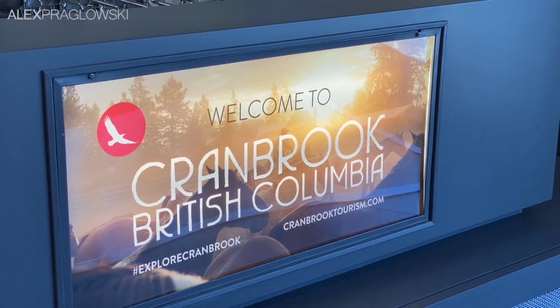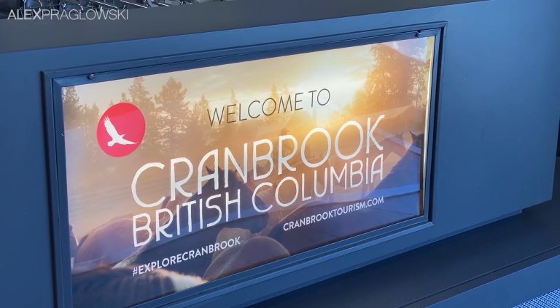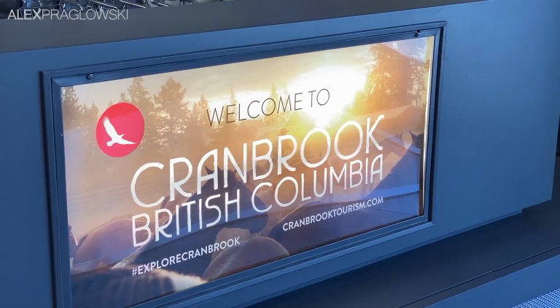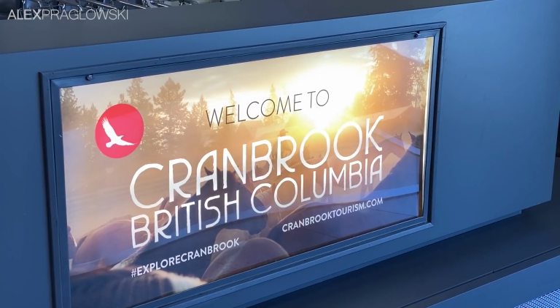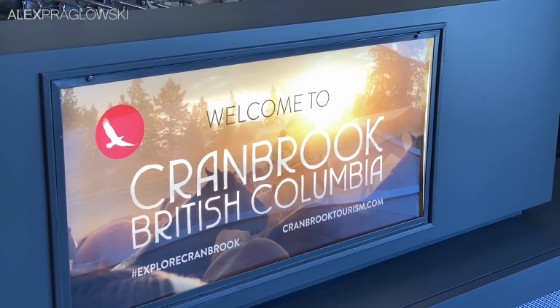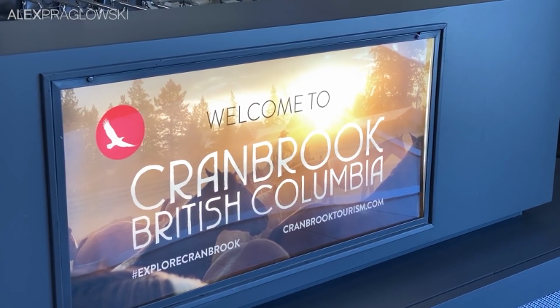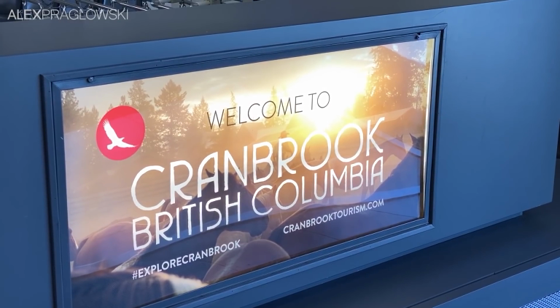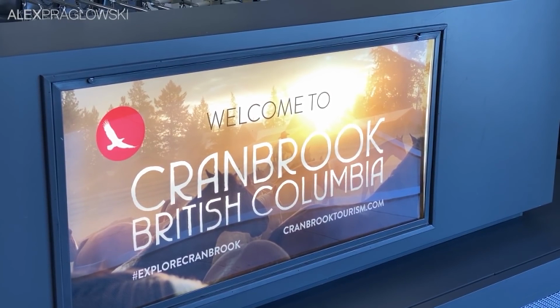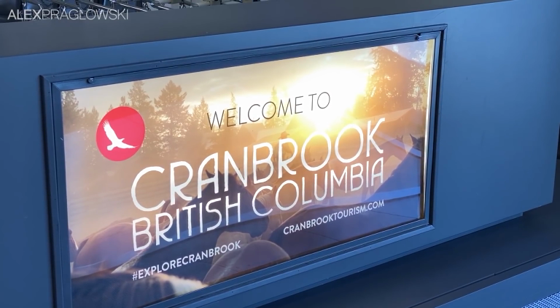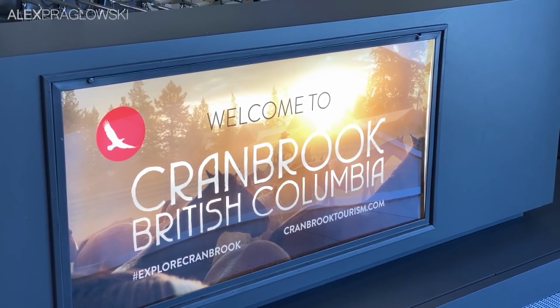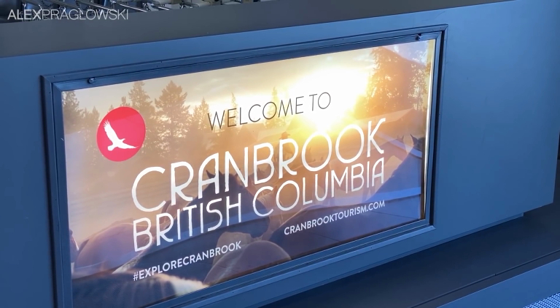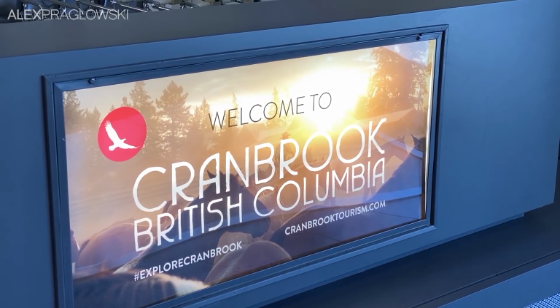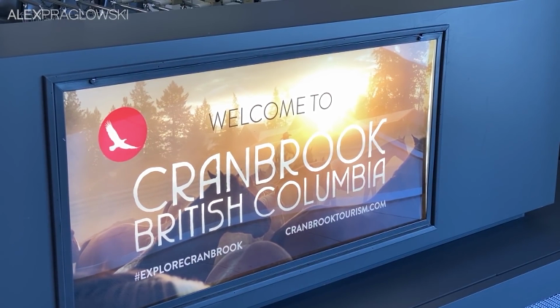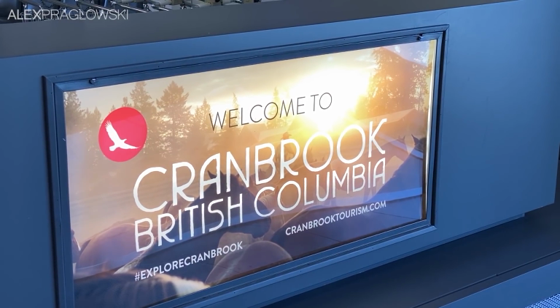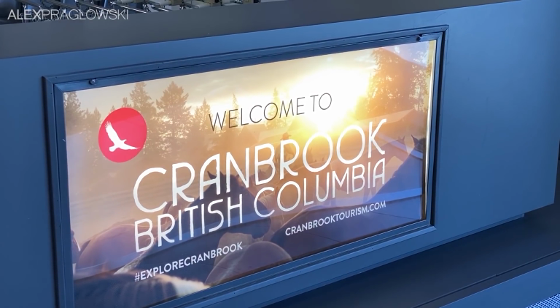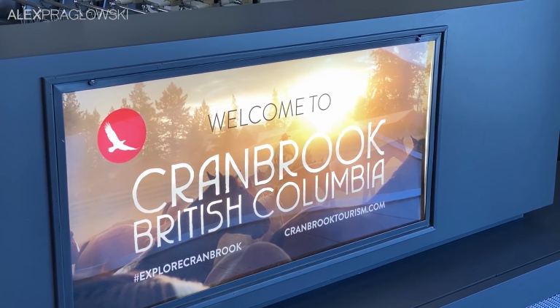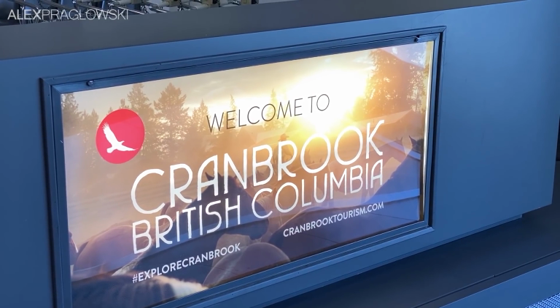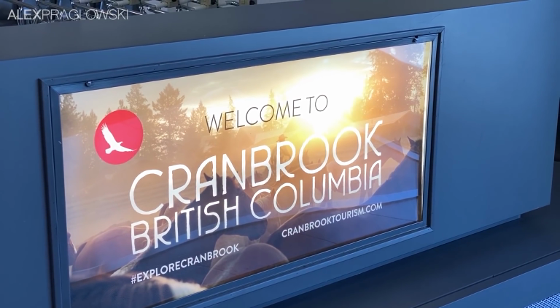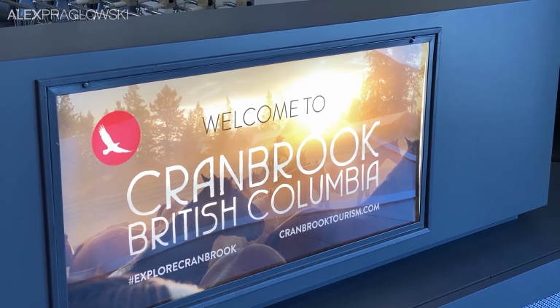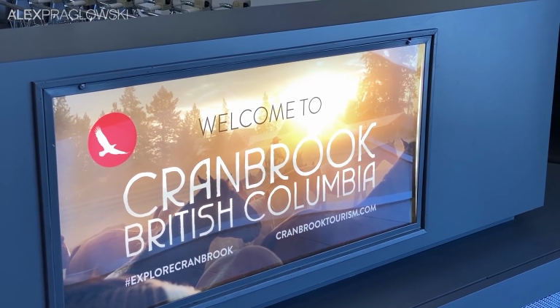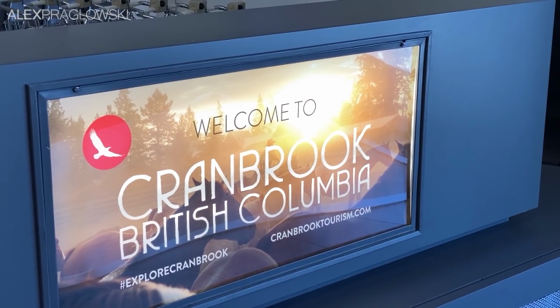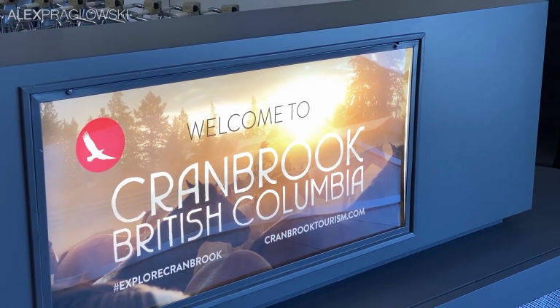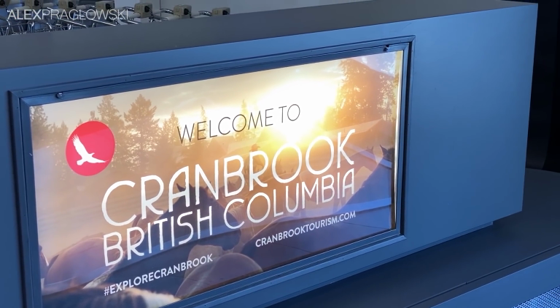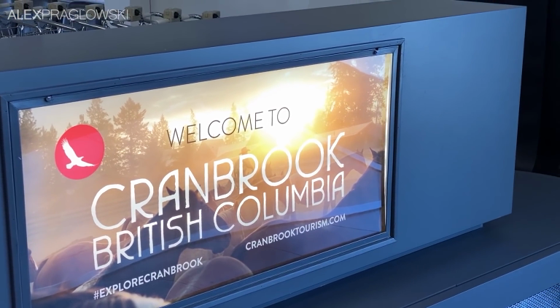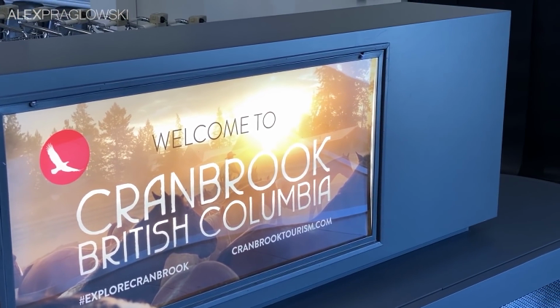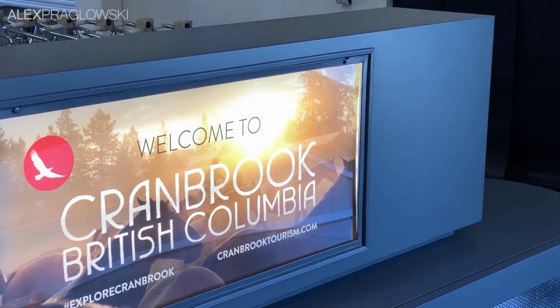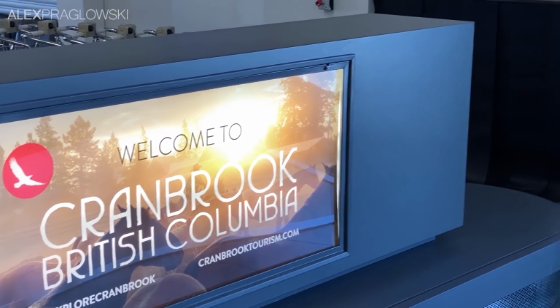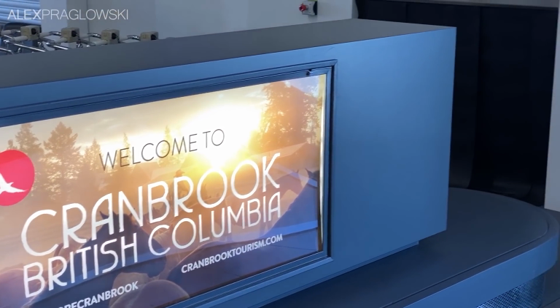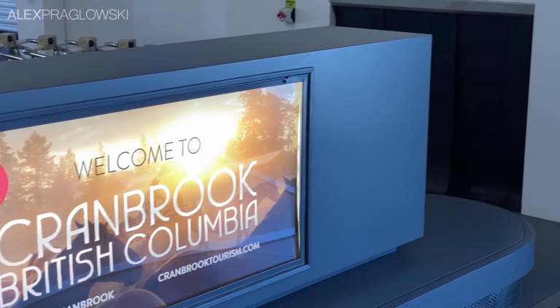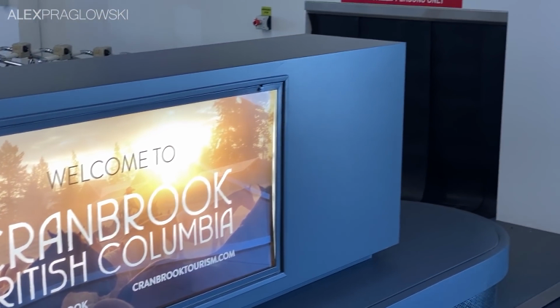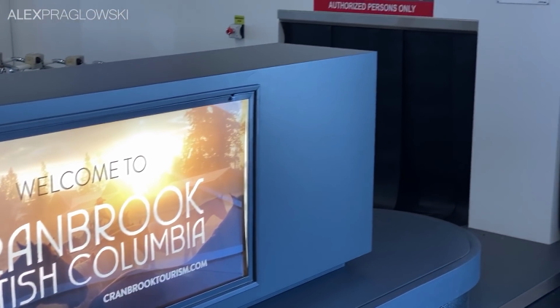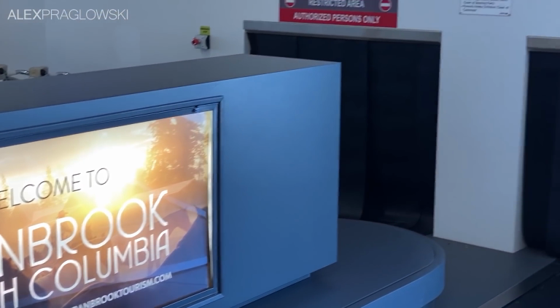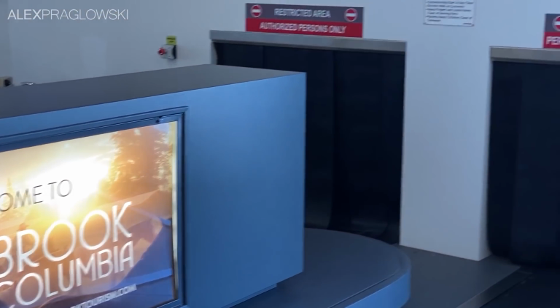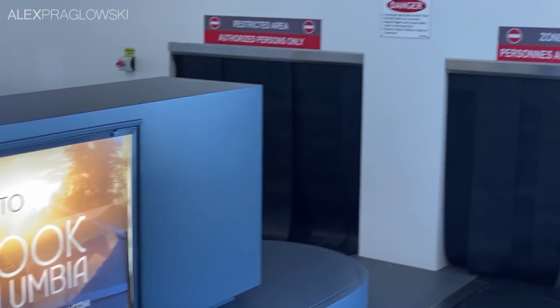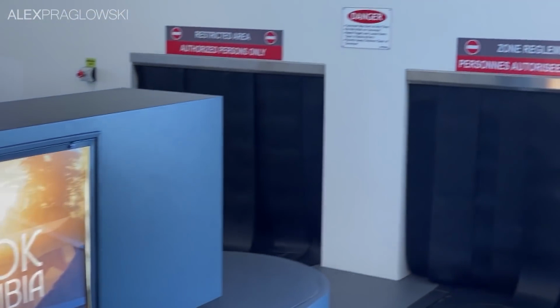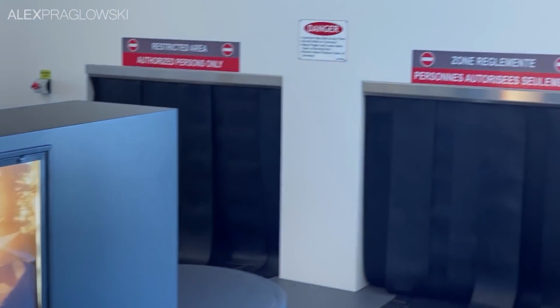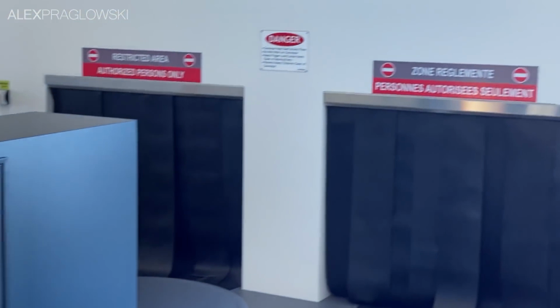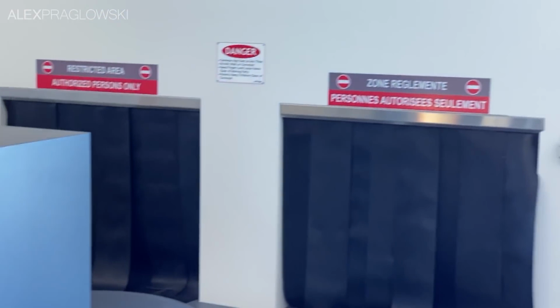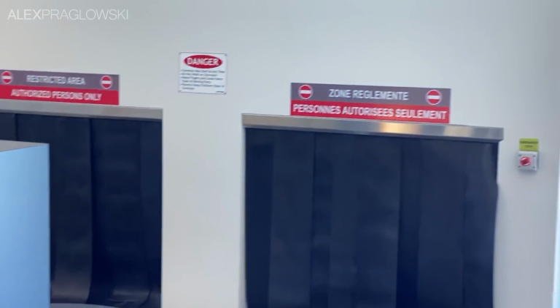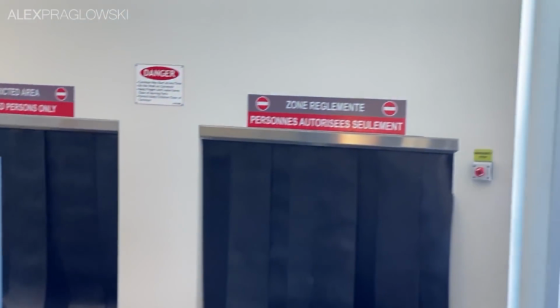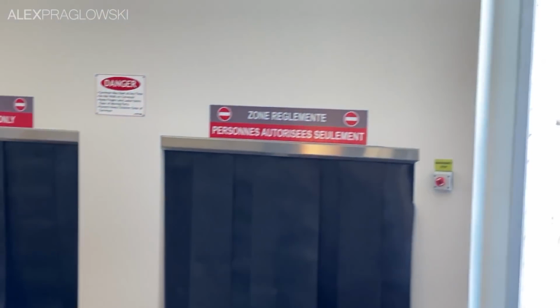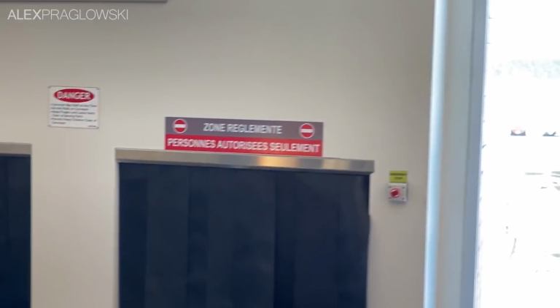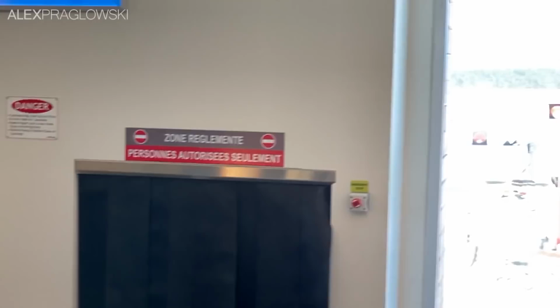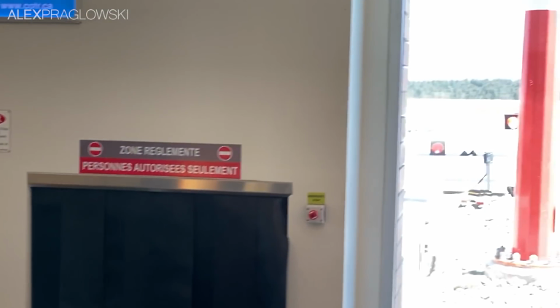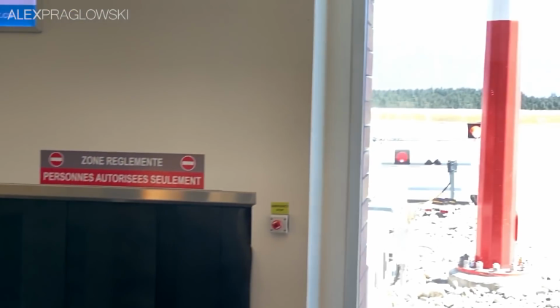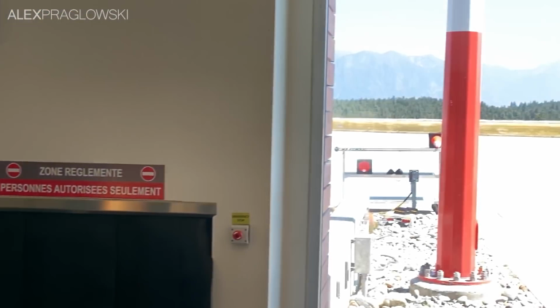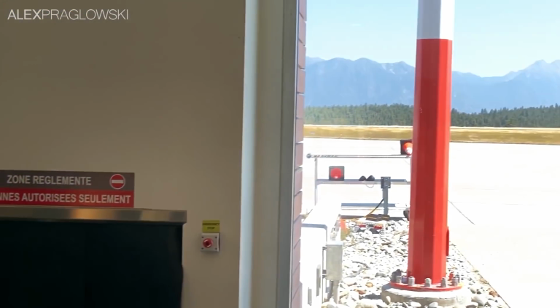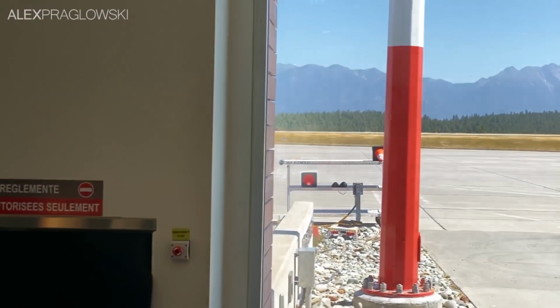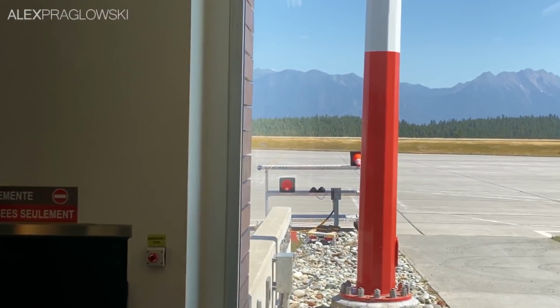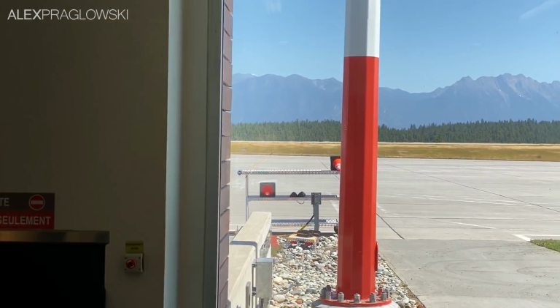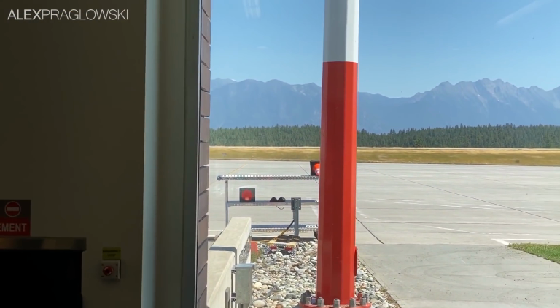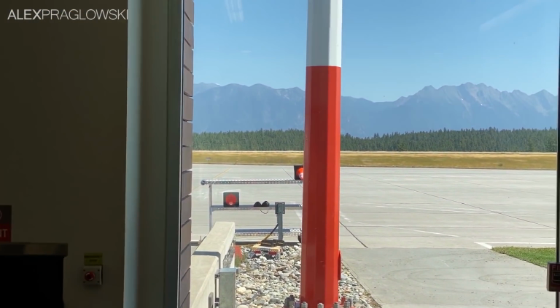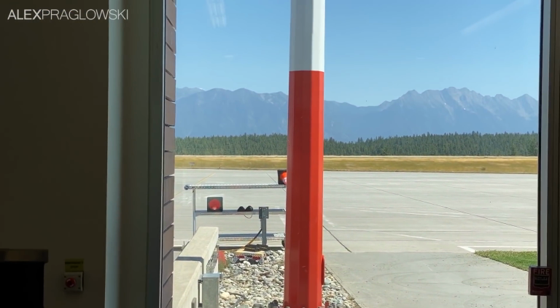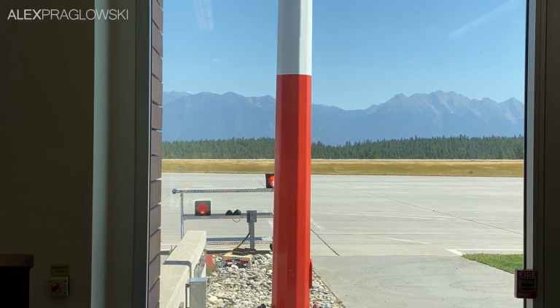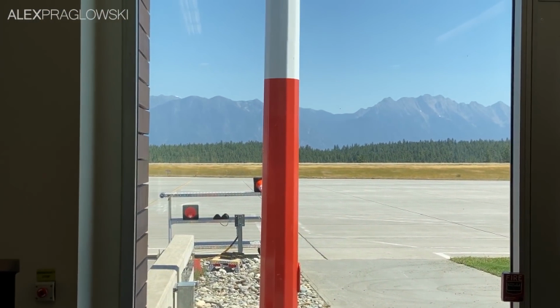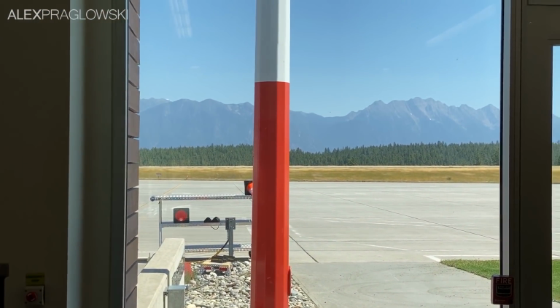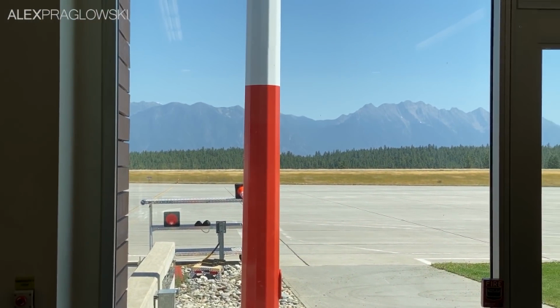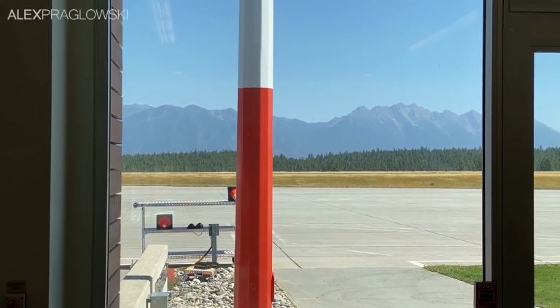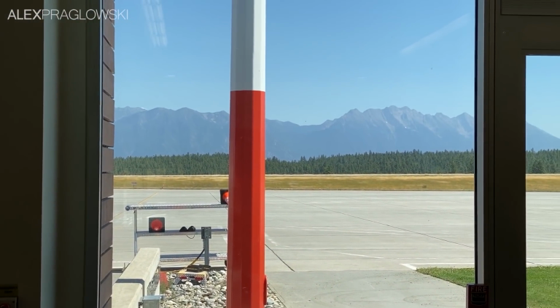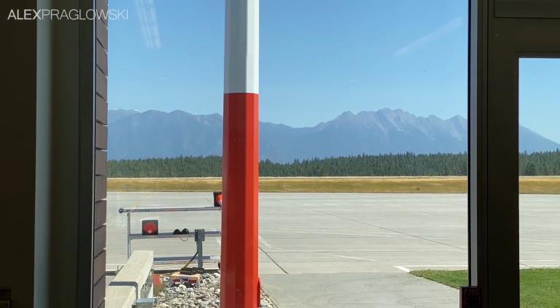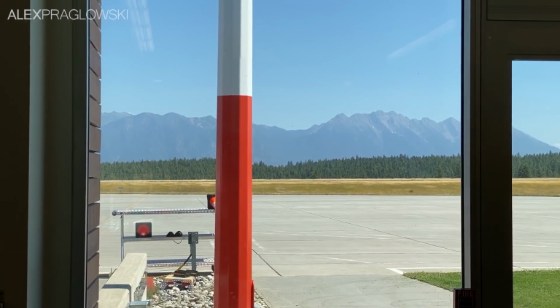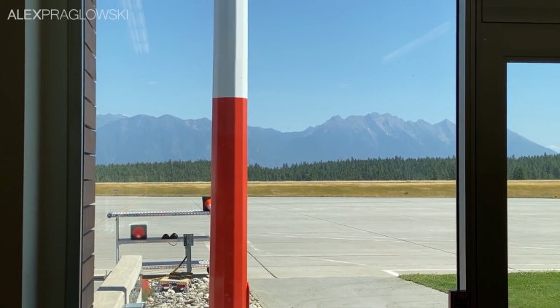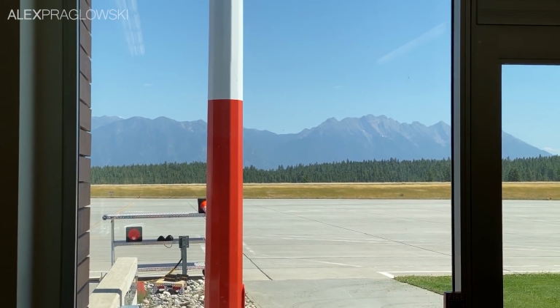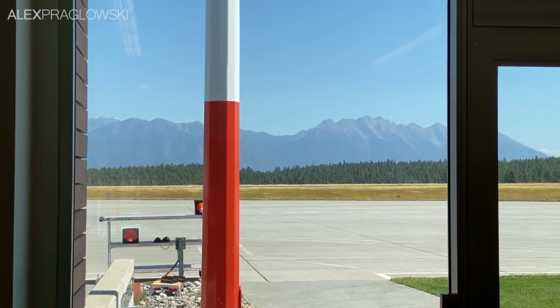Cranbrook, British Columbia, is a small city nestled in a valley on the western slopes of the Canadian Rocky Mountains, with a population of around 20,000.